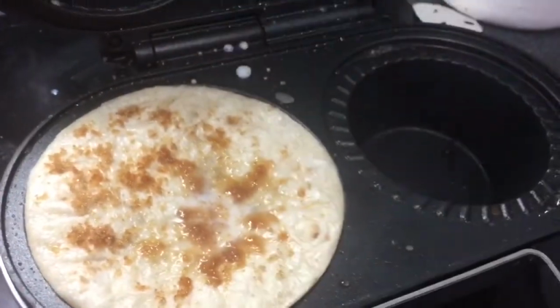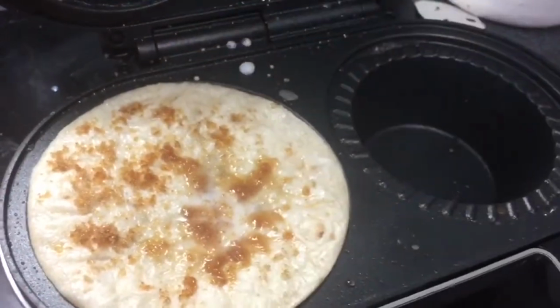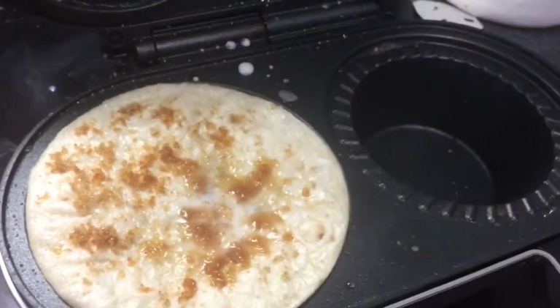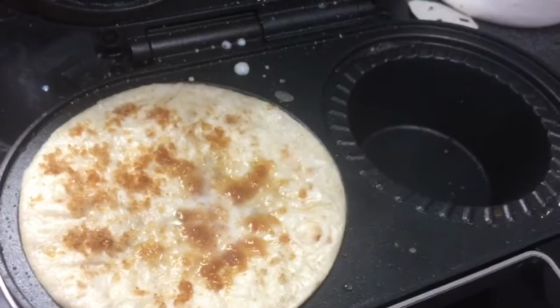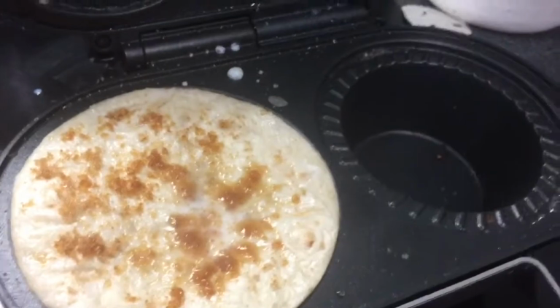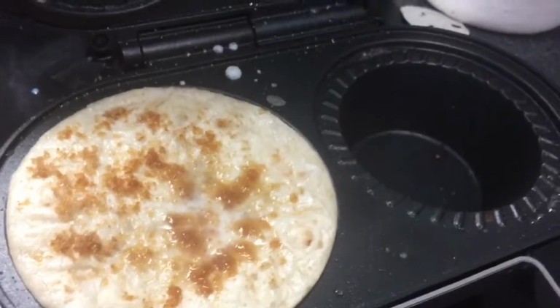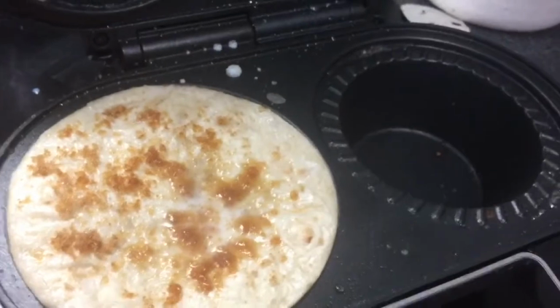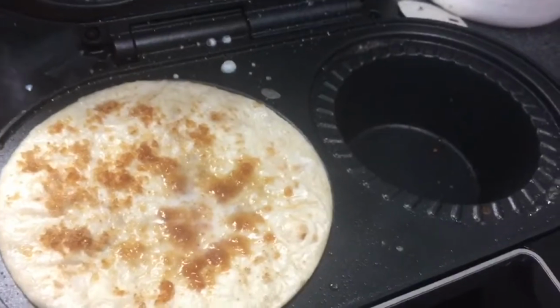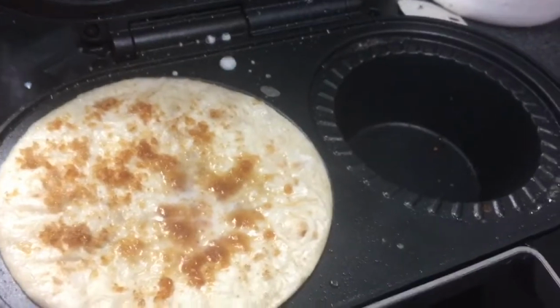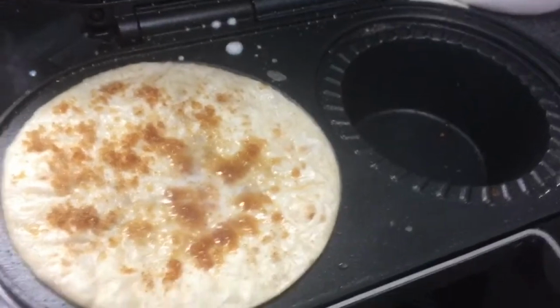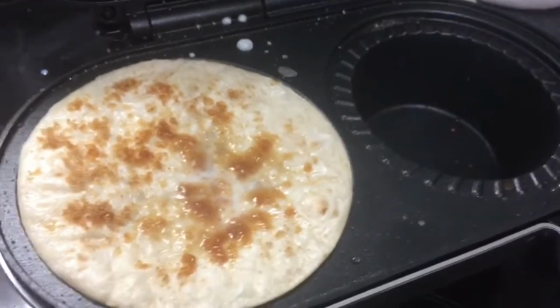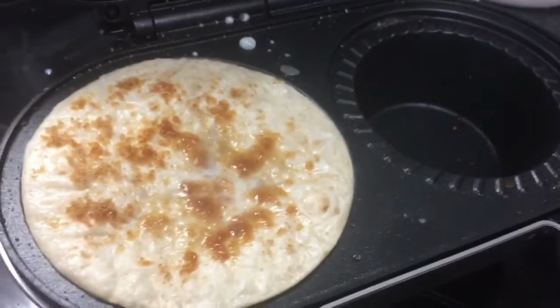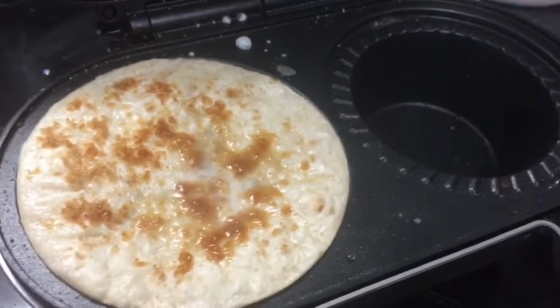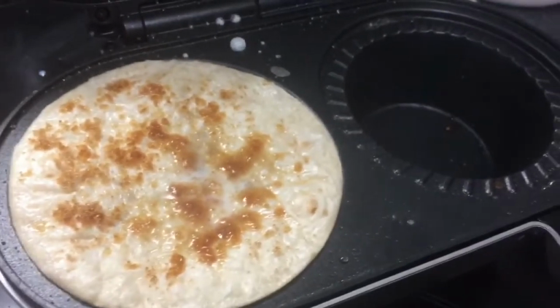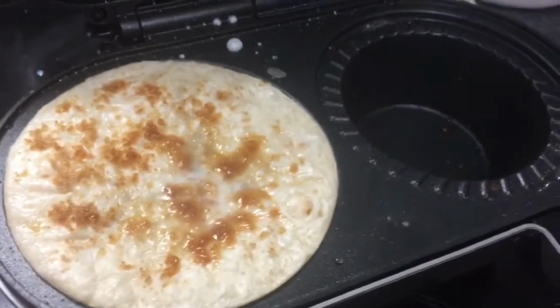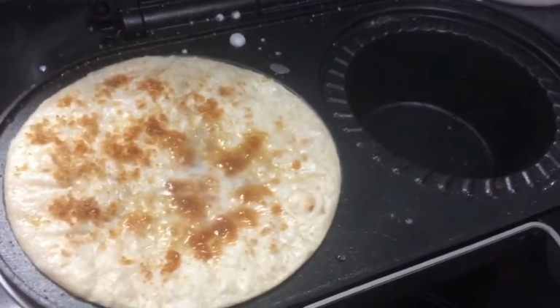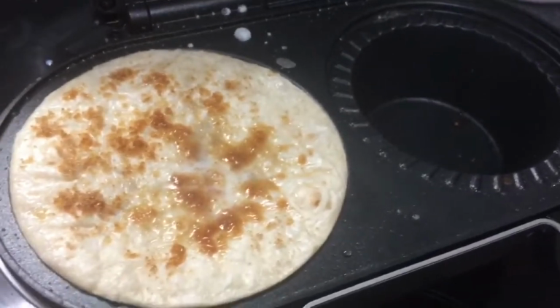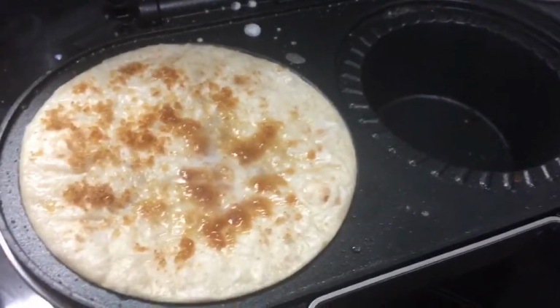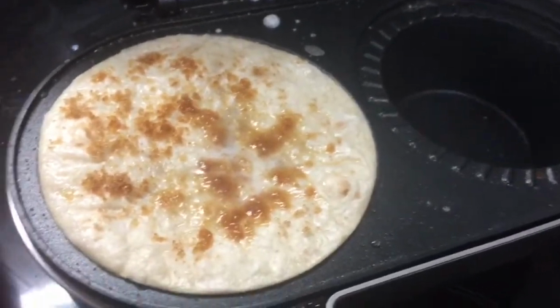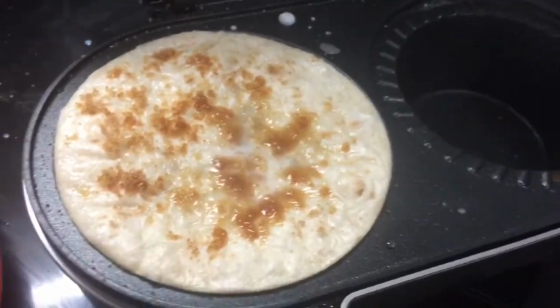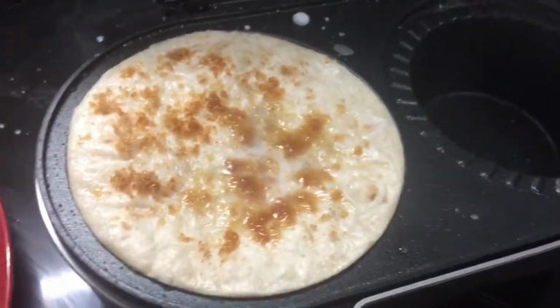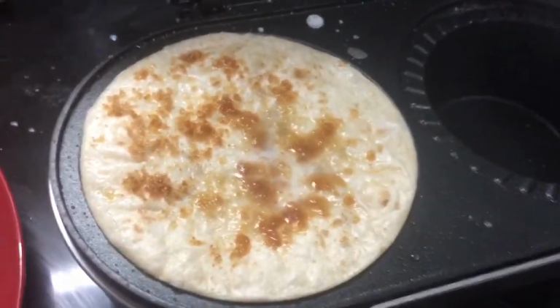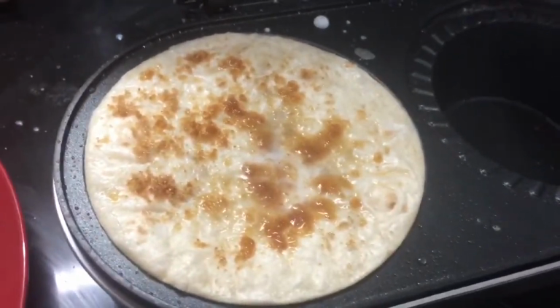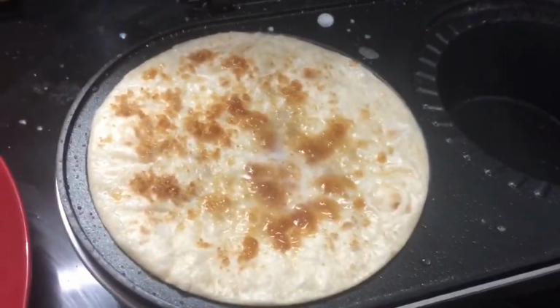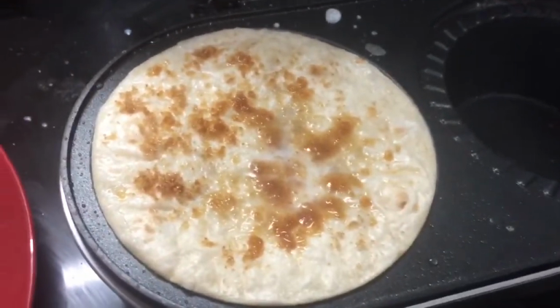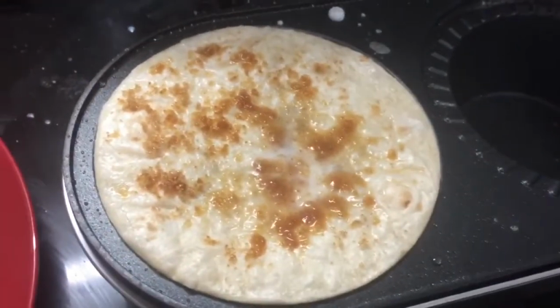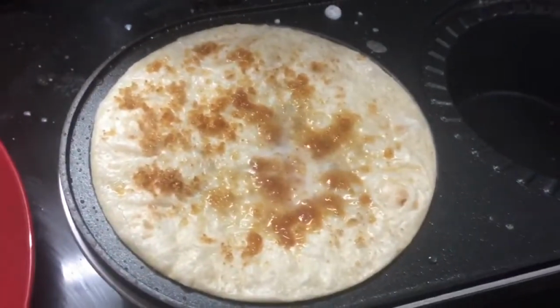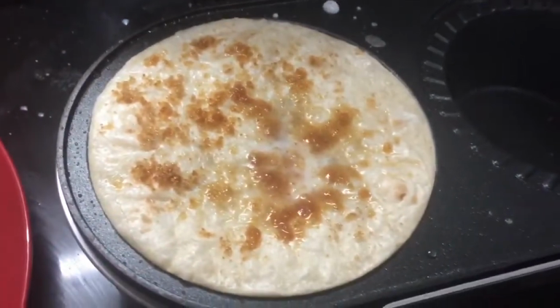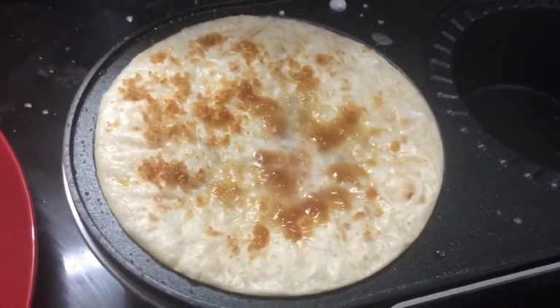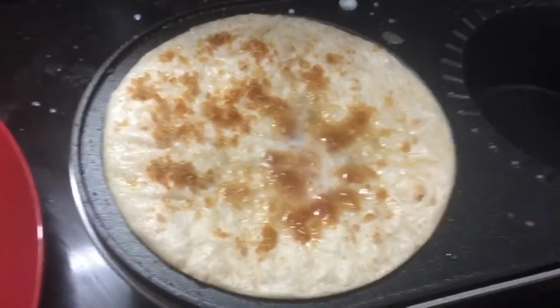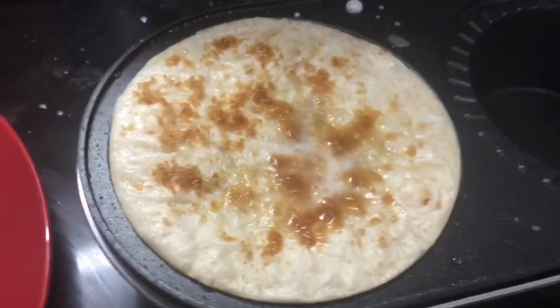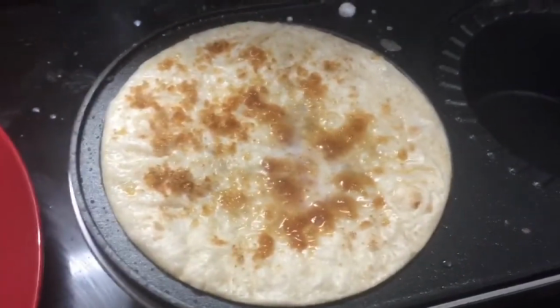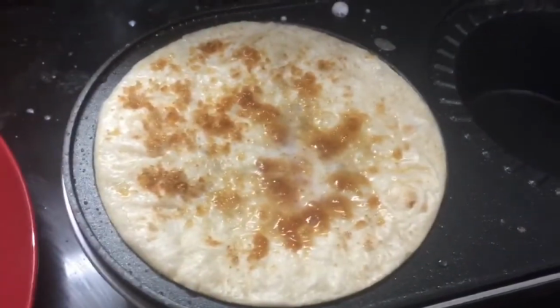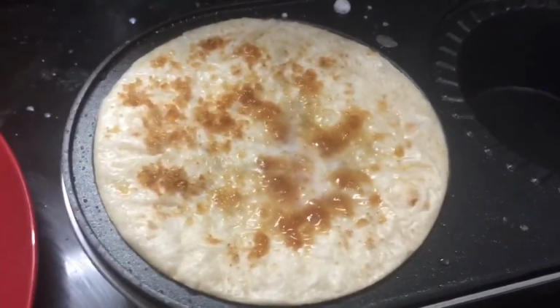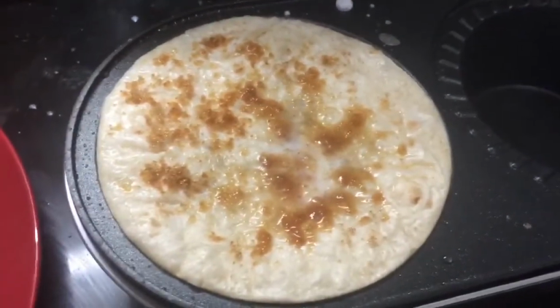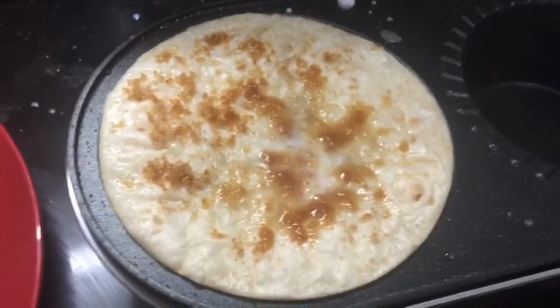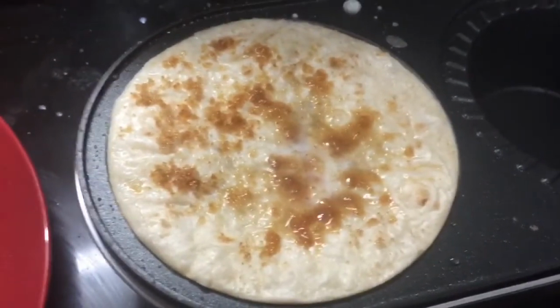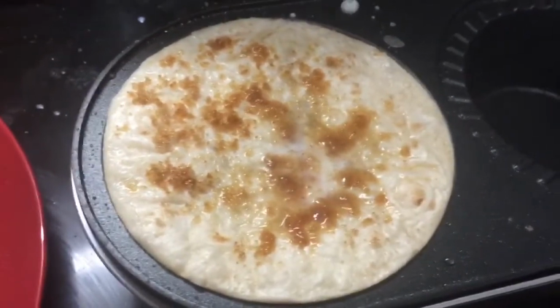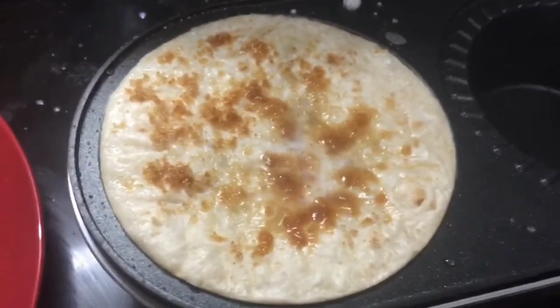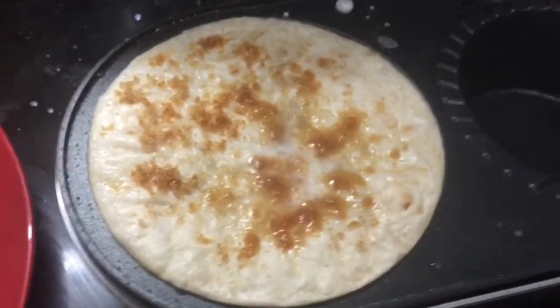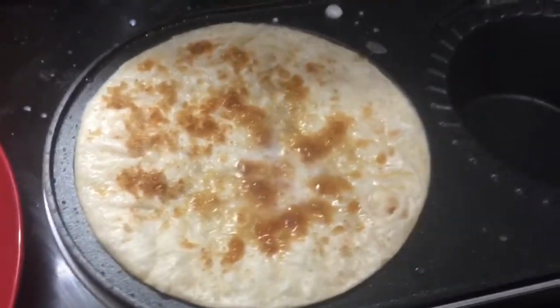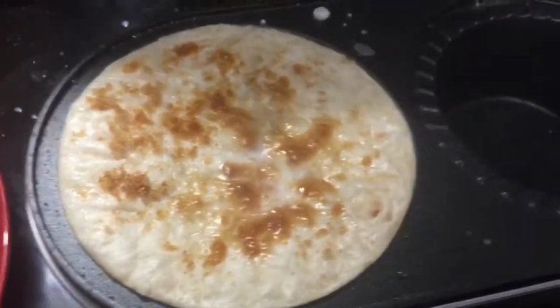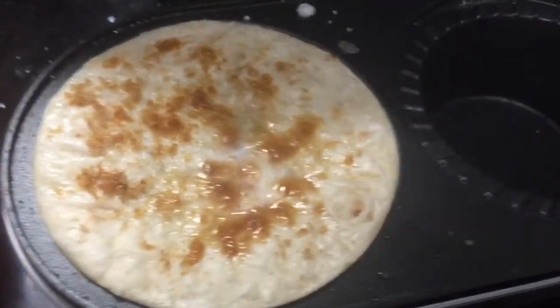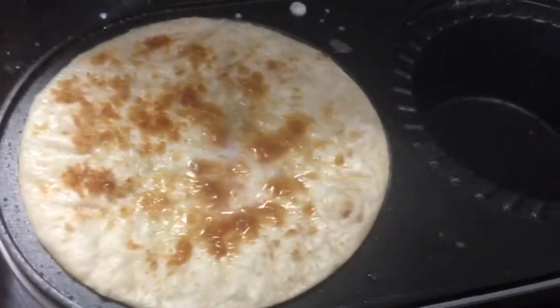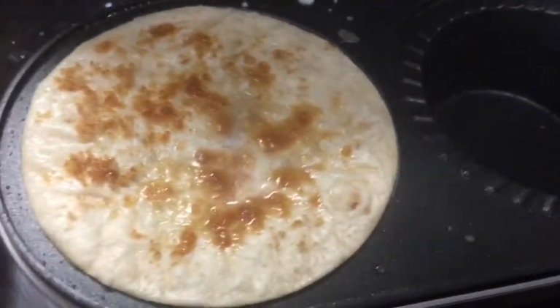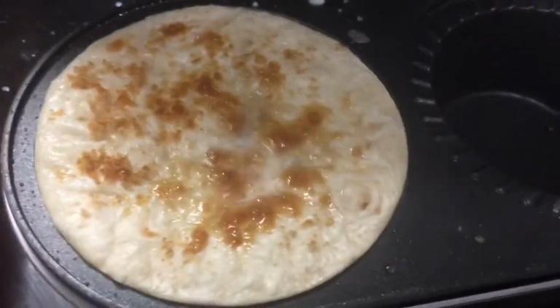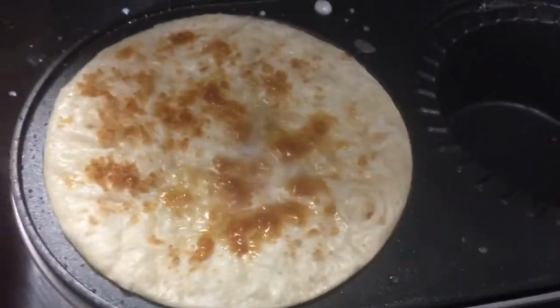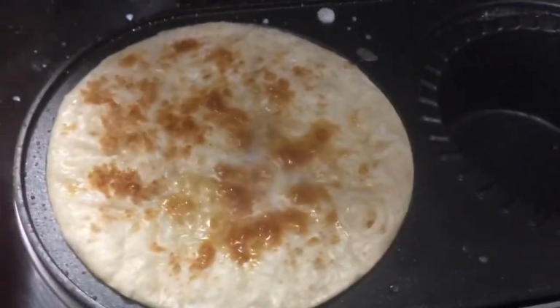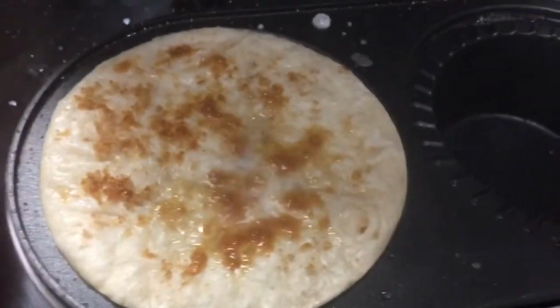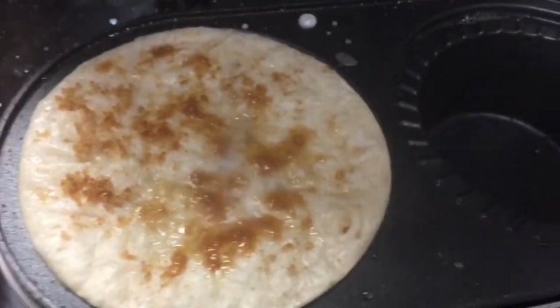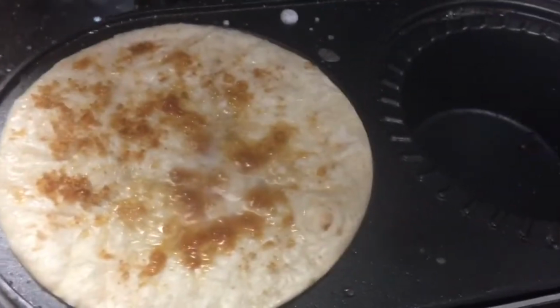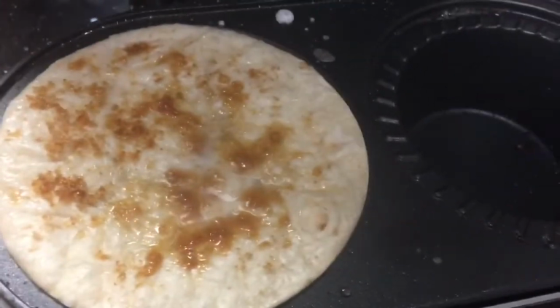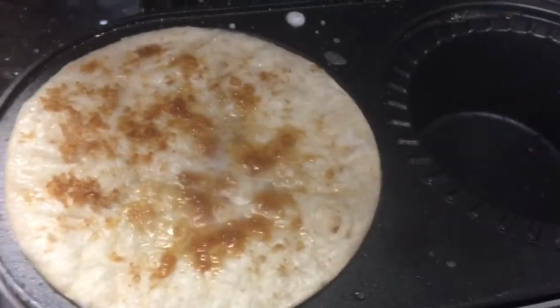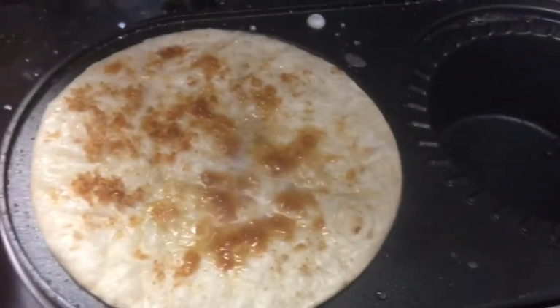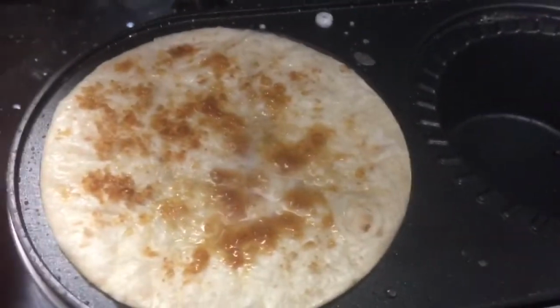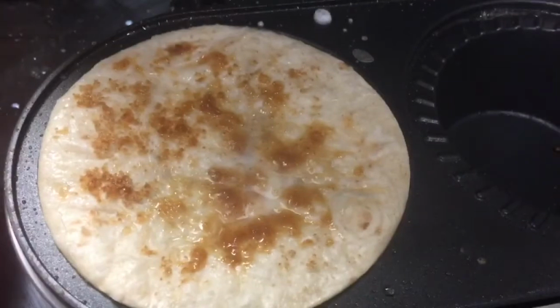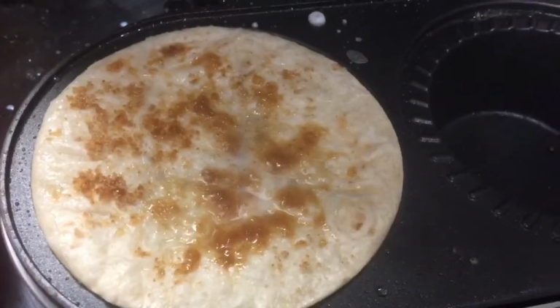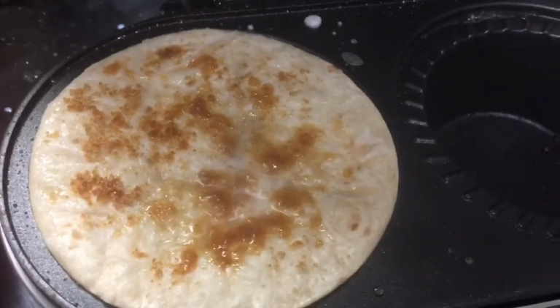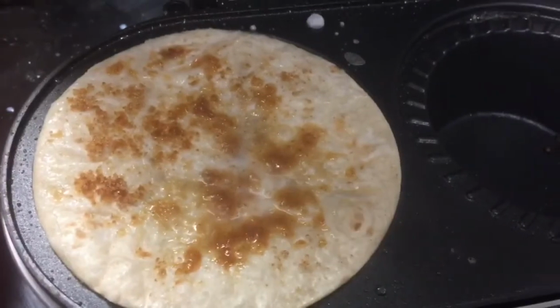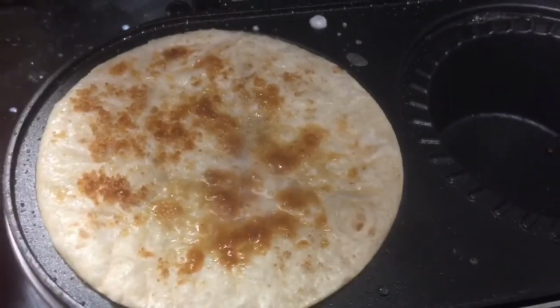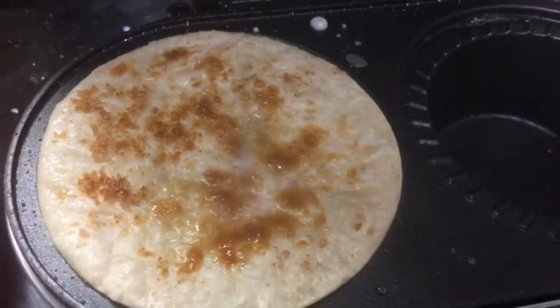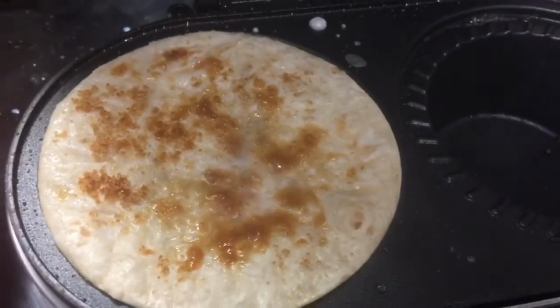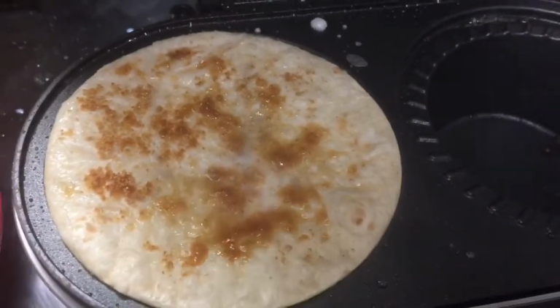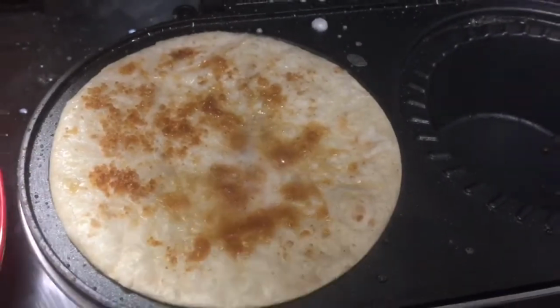The xylitol — not brown sugar, well, you know, sweetener. Okay, fingers crossed.